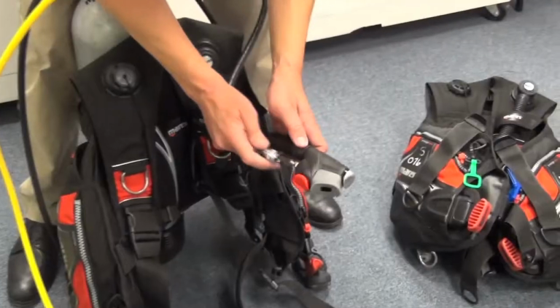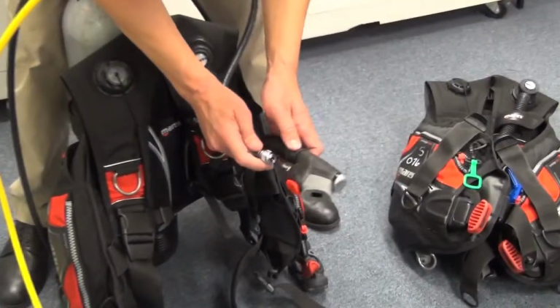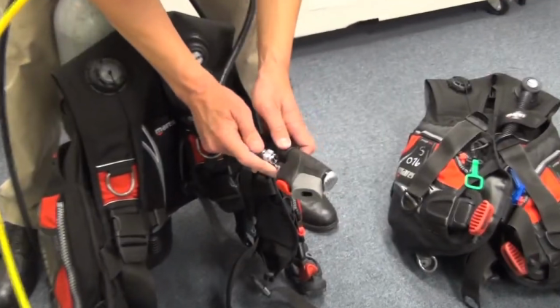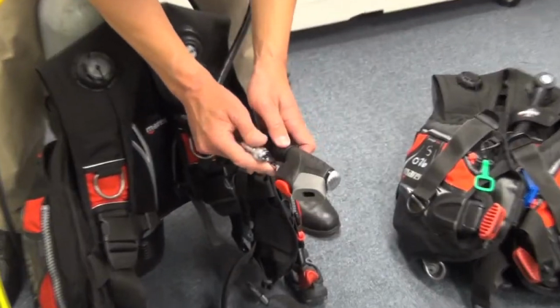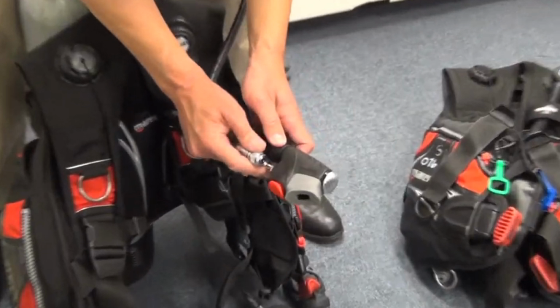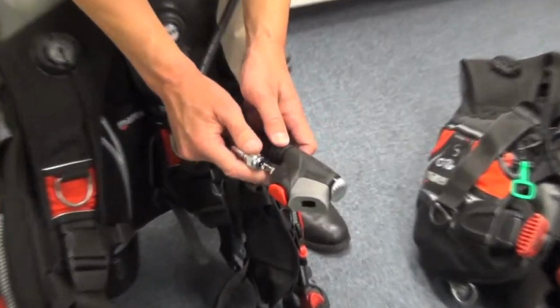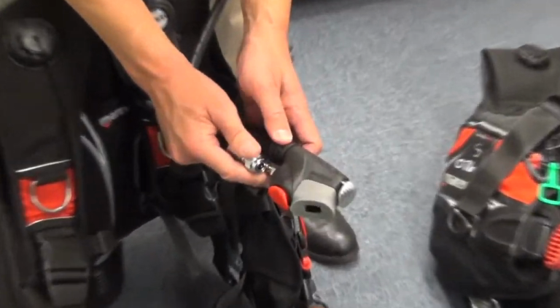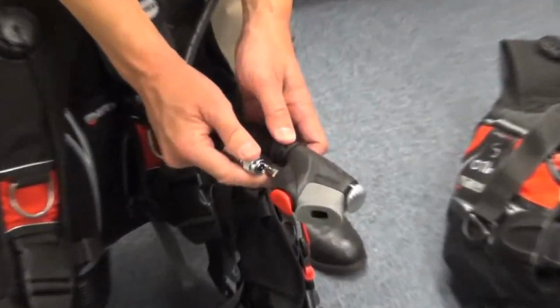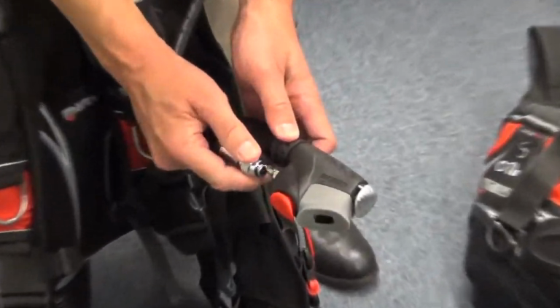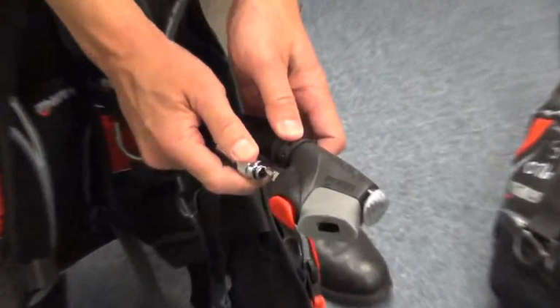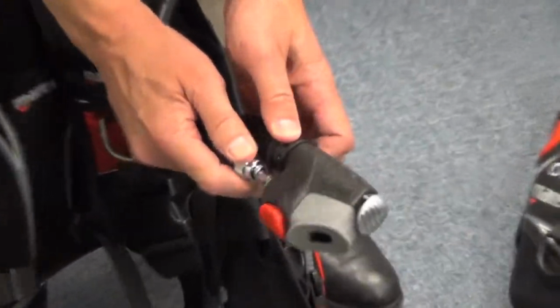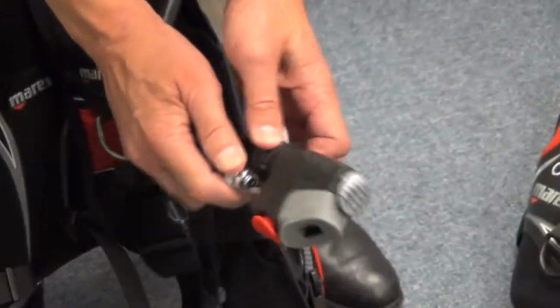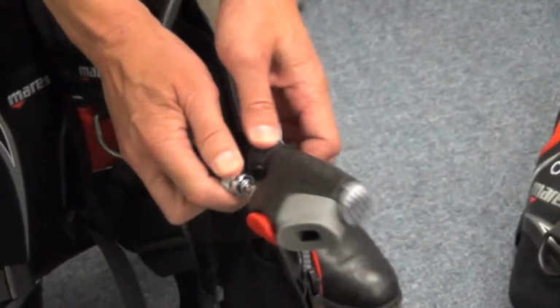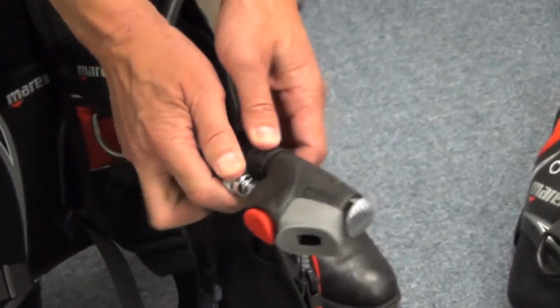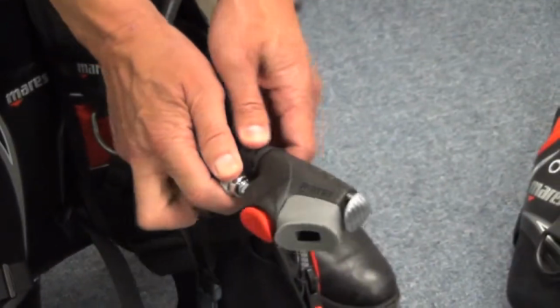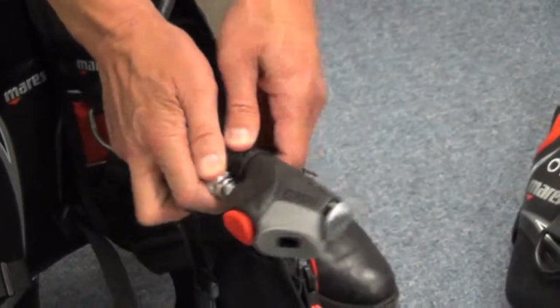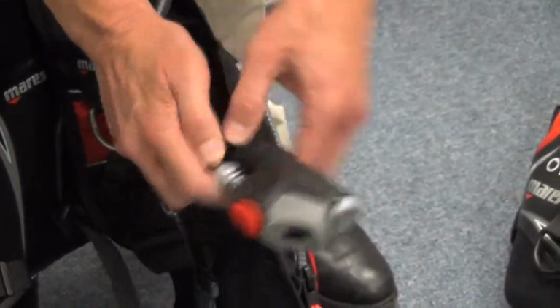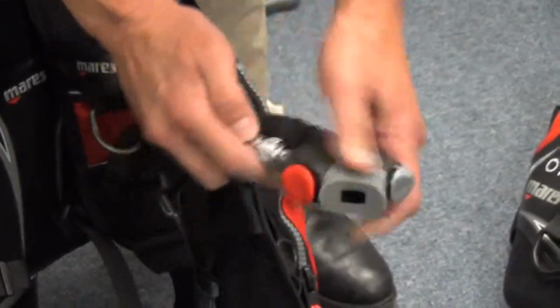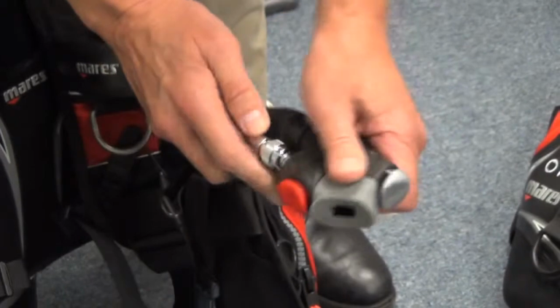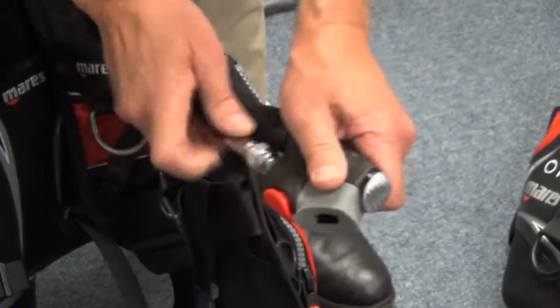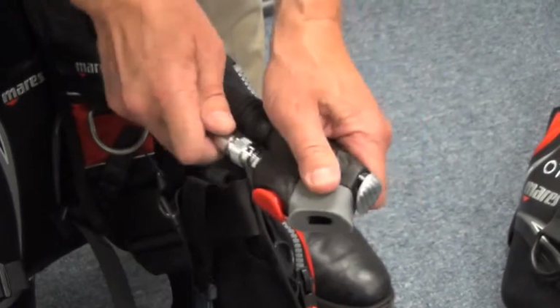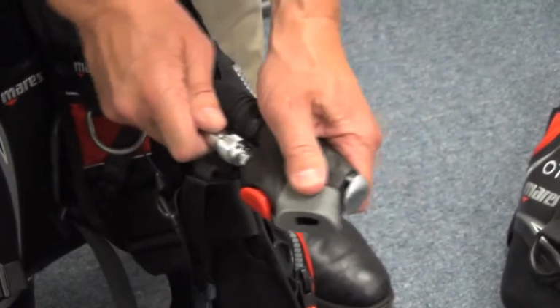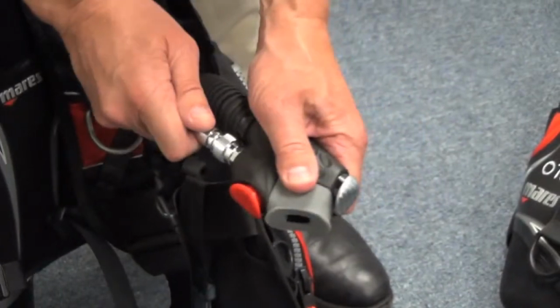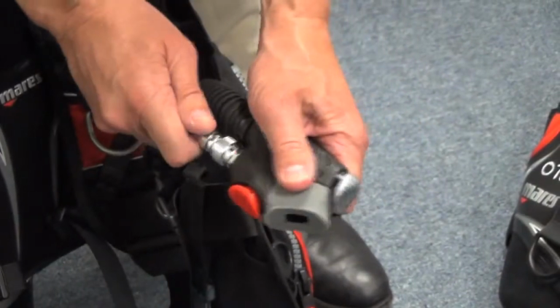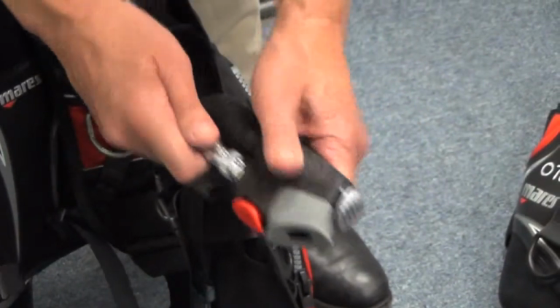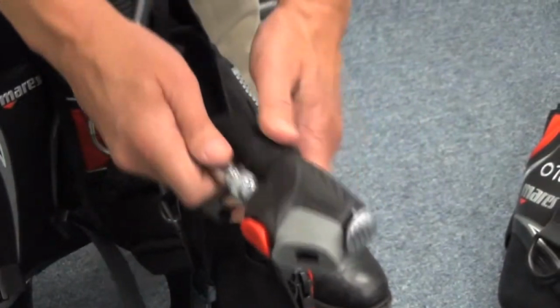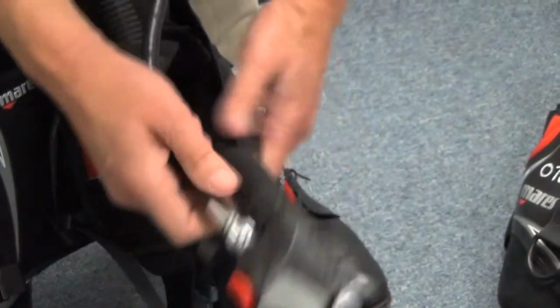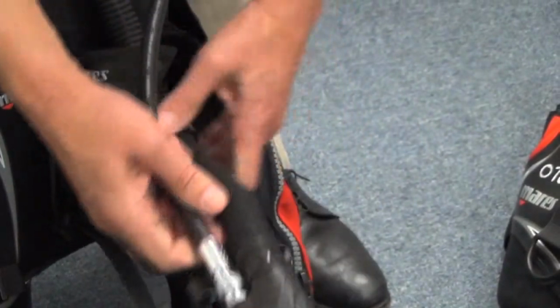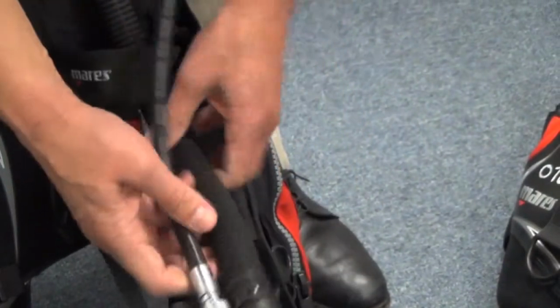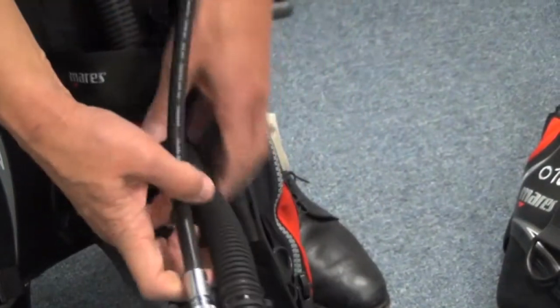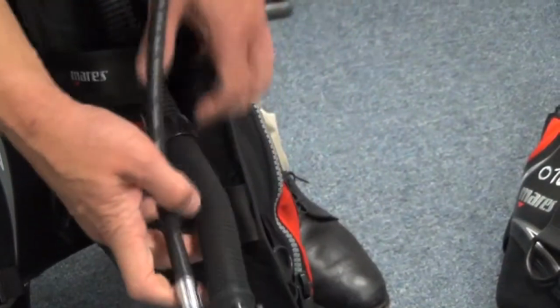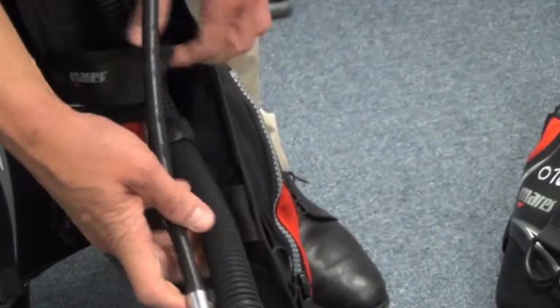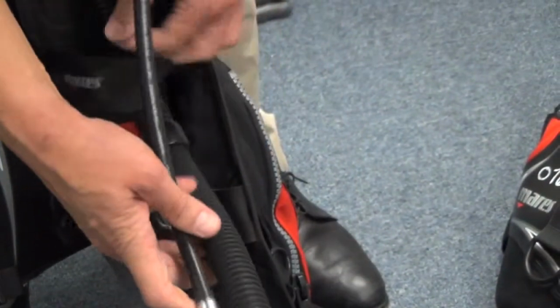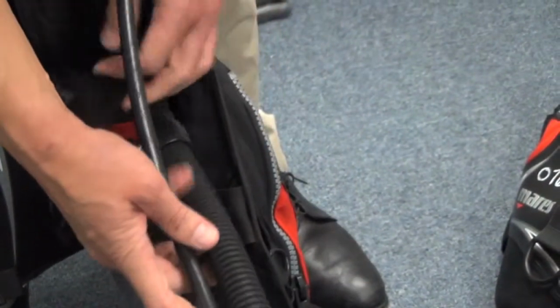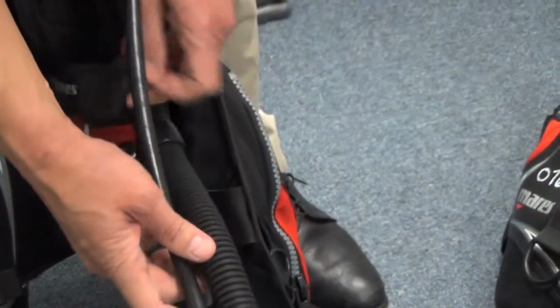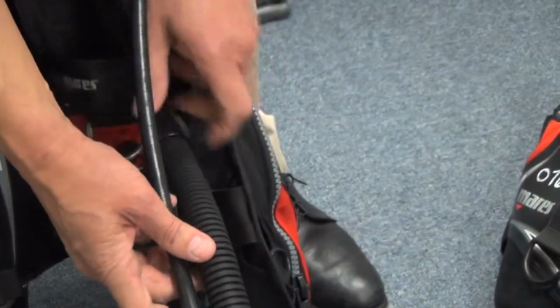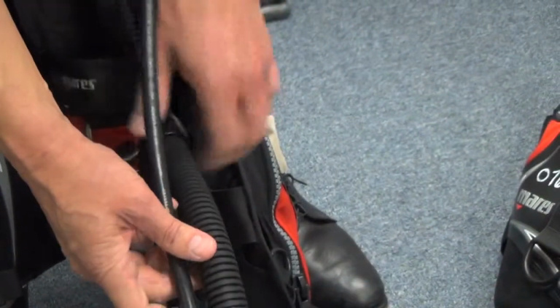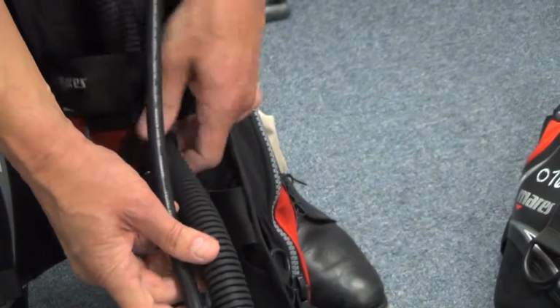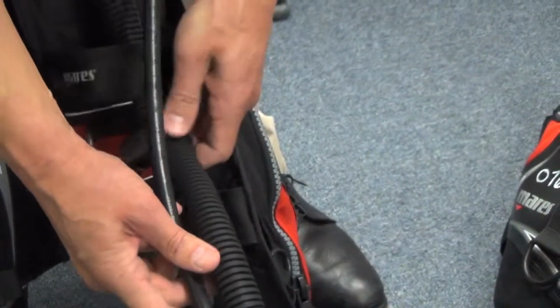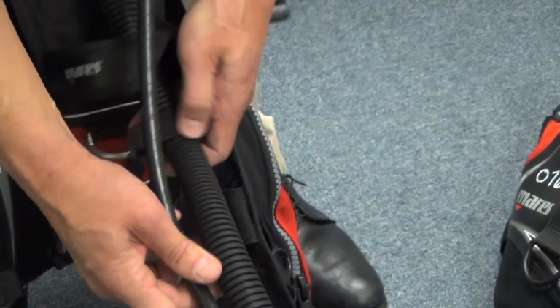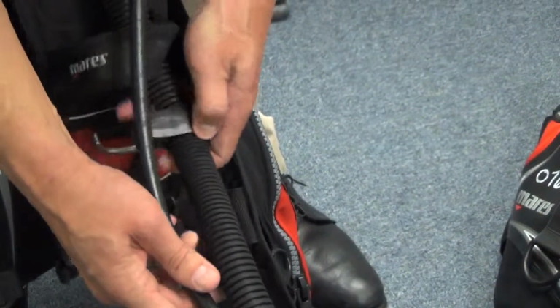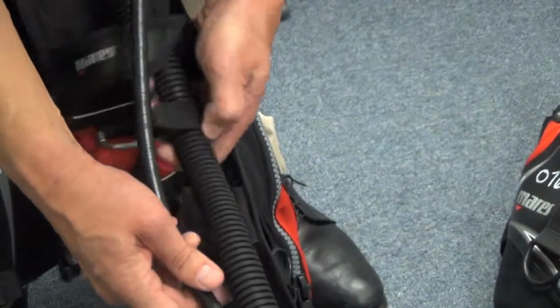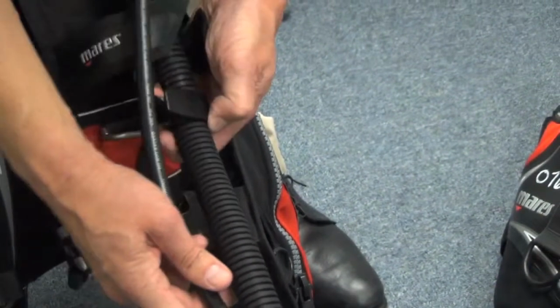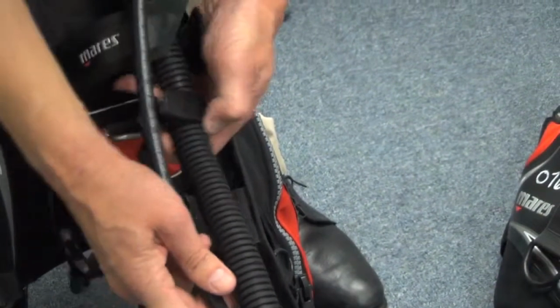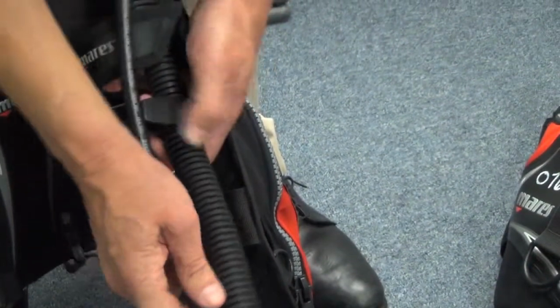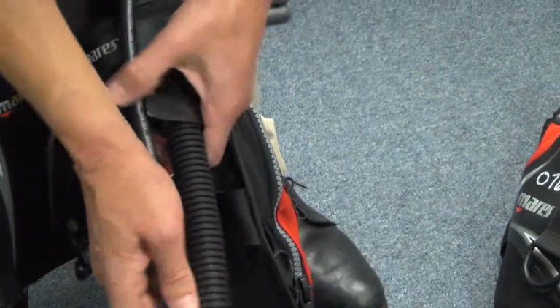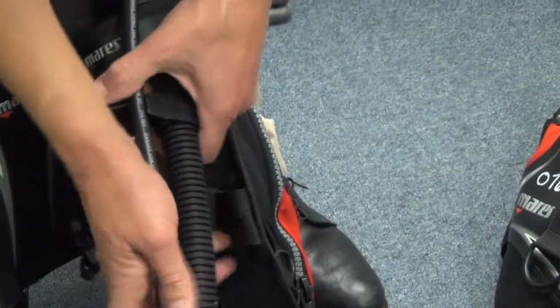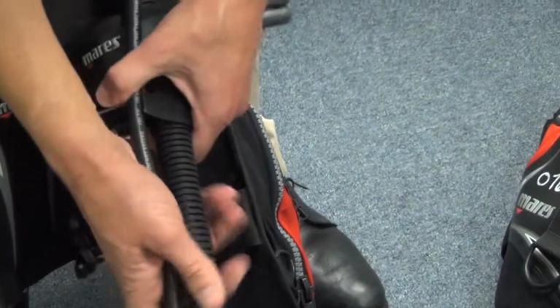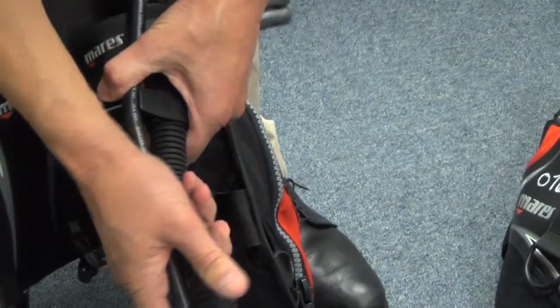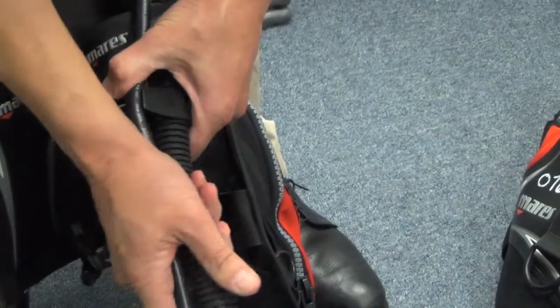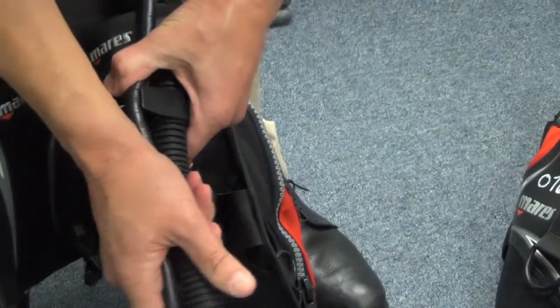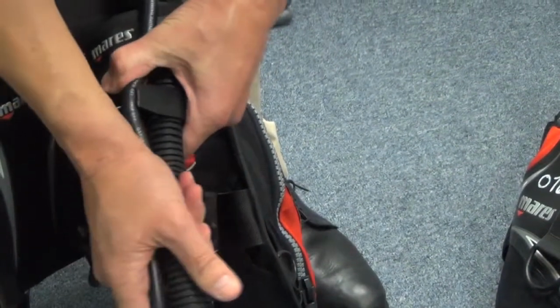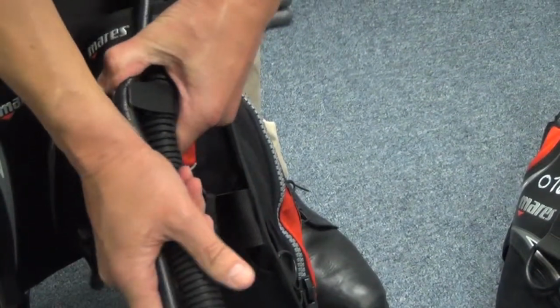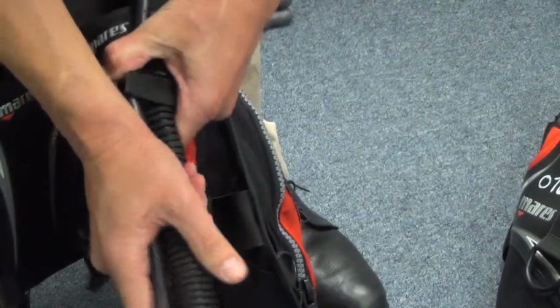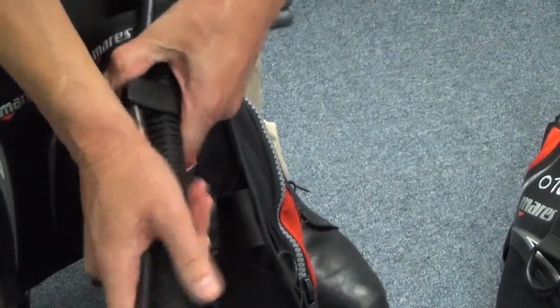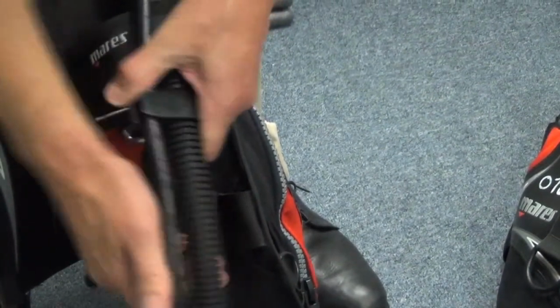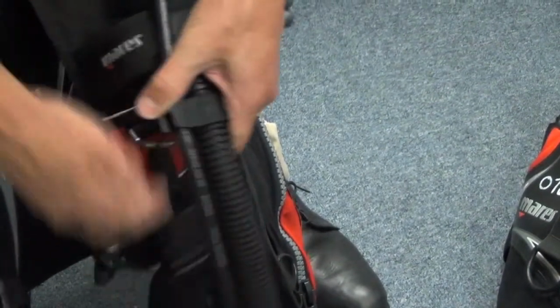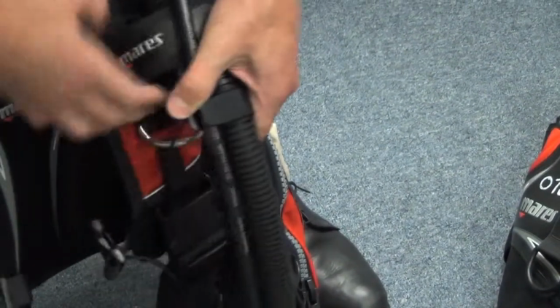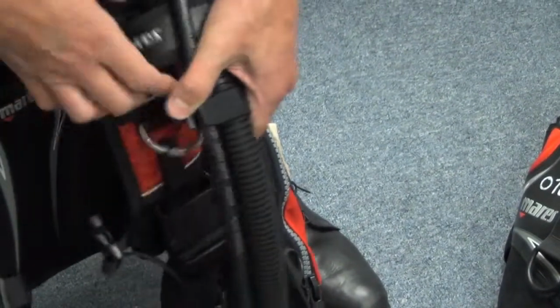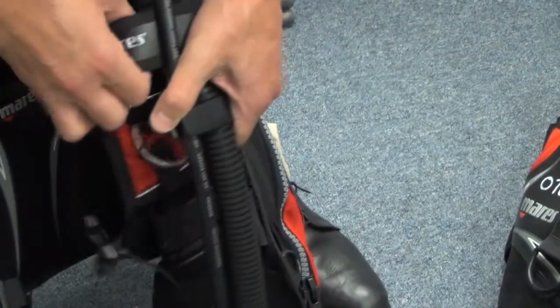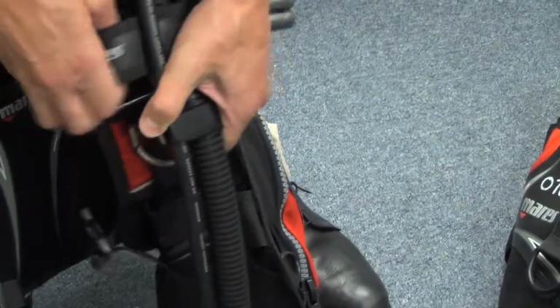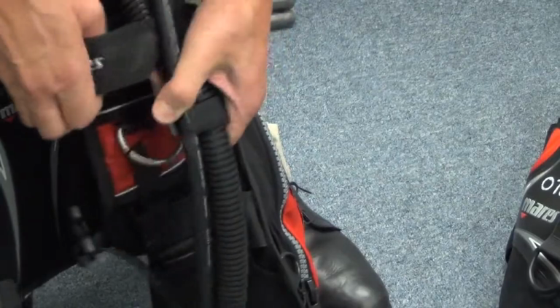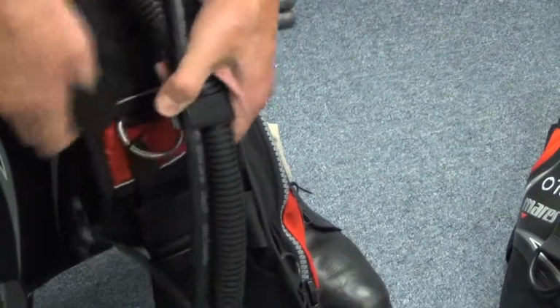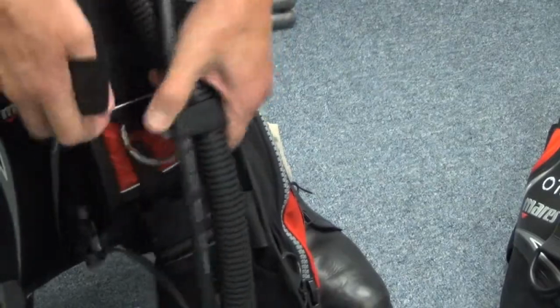You should have a low pressure inflator hose right here and it's going to clip right in there. The whole thing goes into that little shoulder strap so it can't fold around behind you.